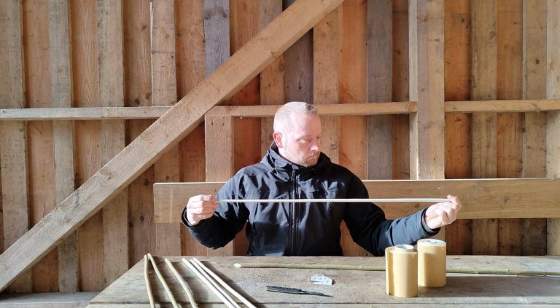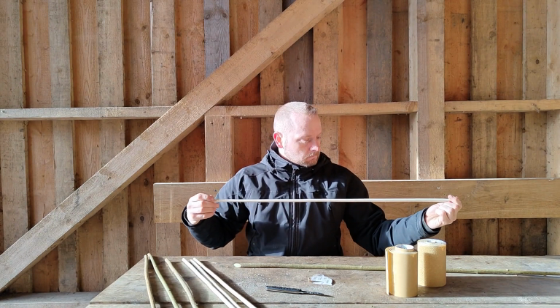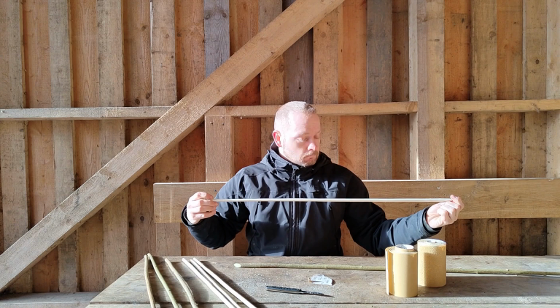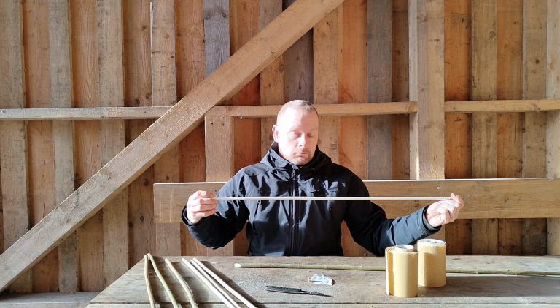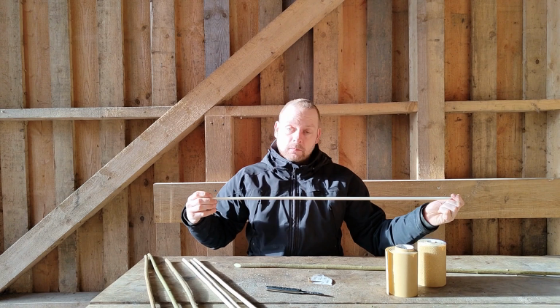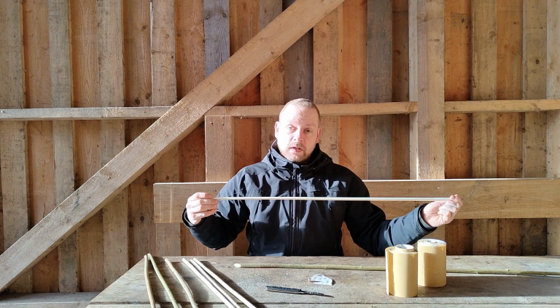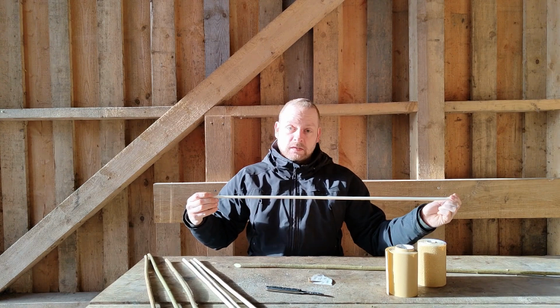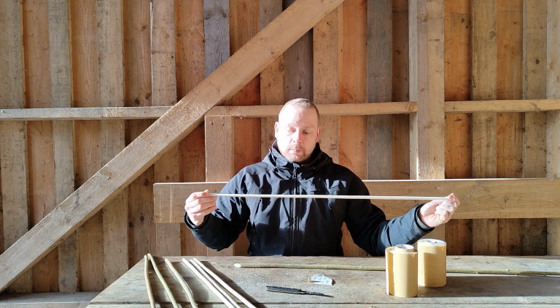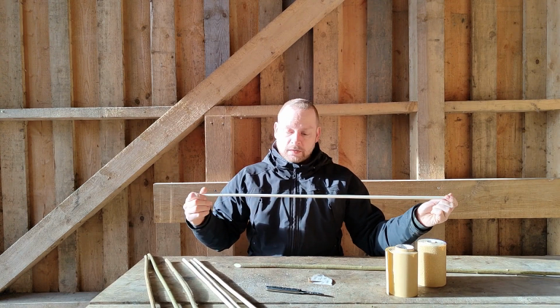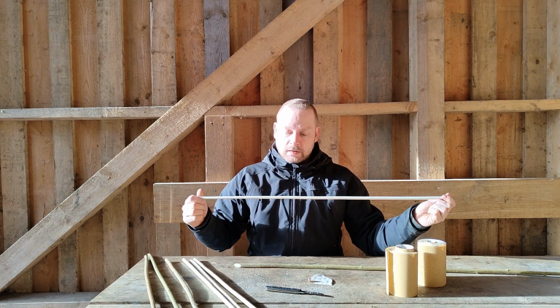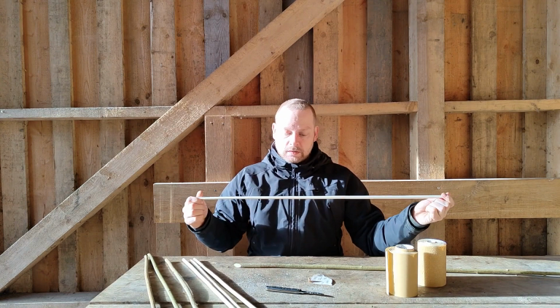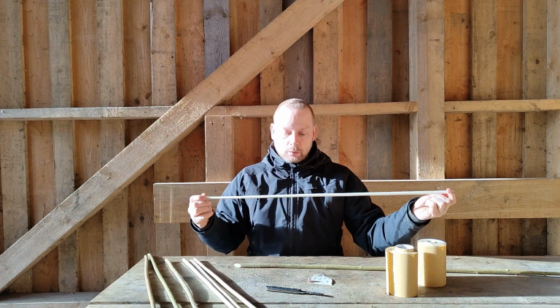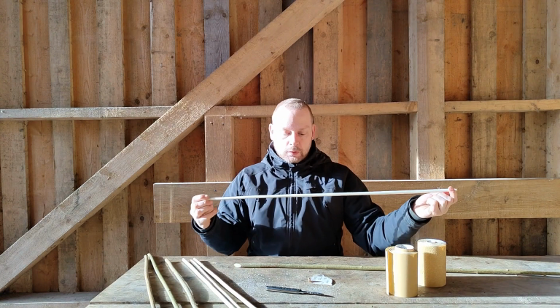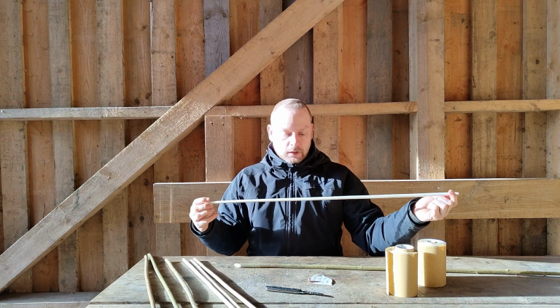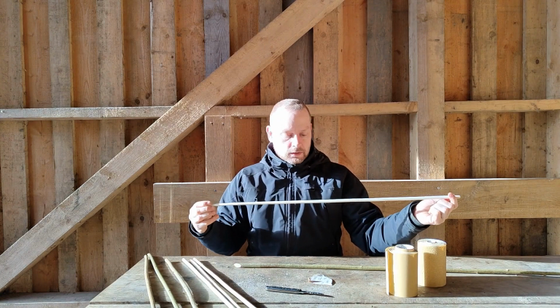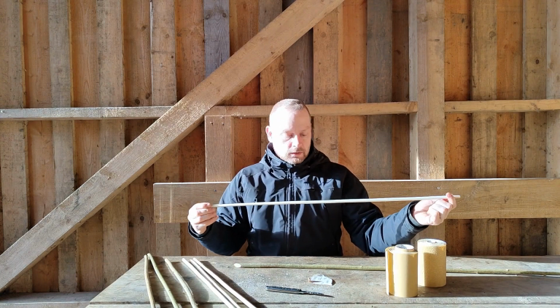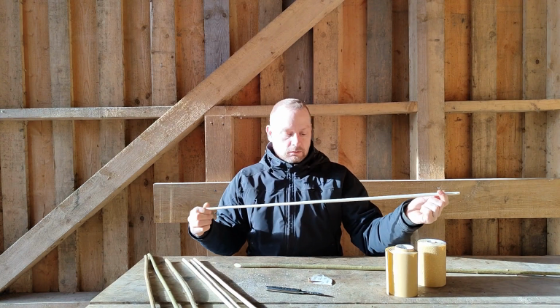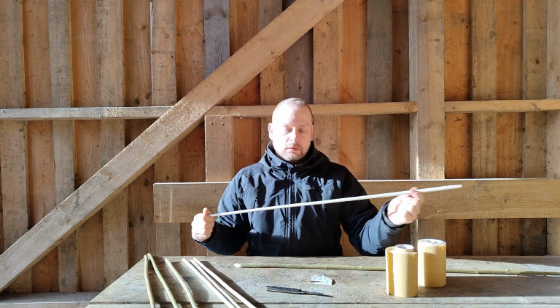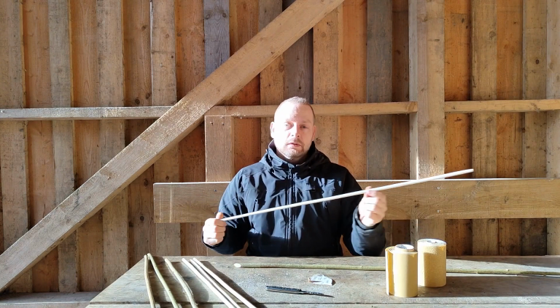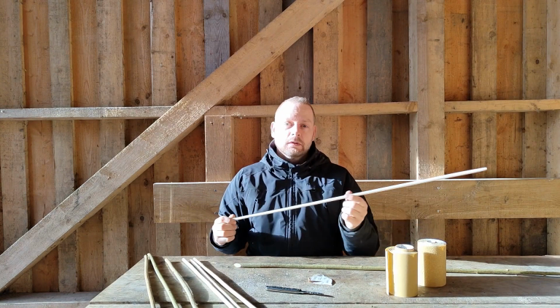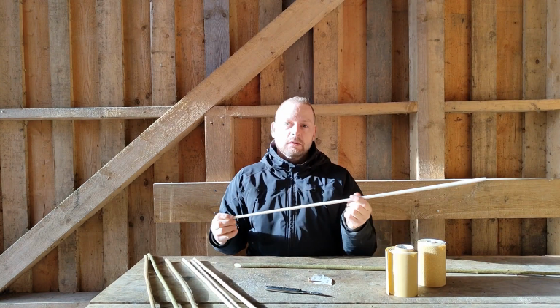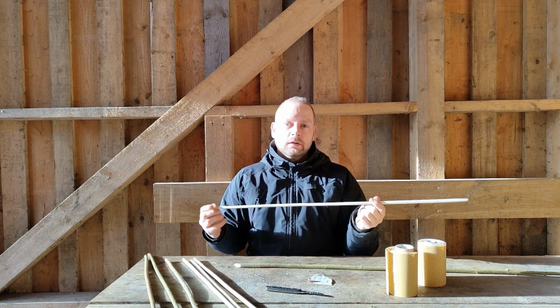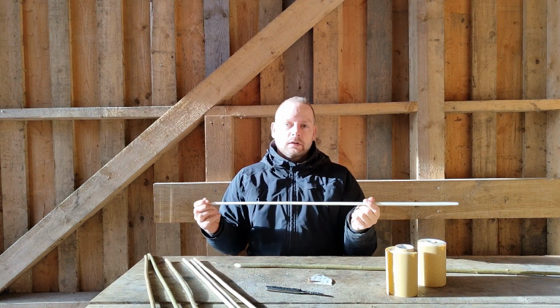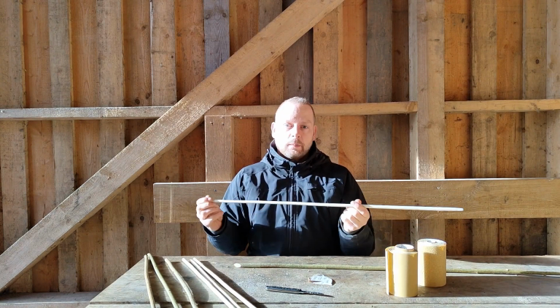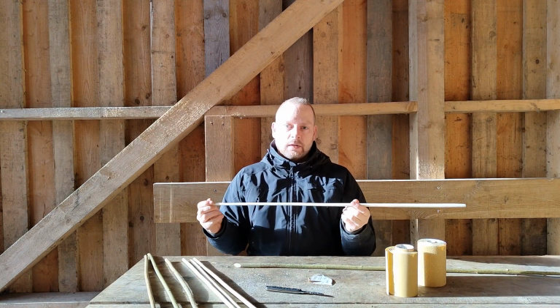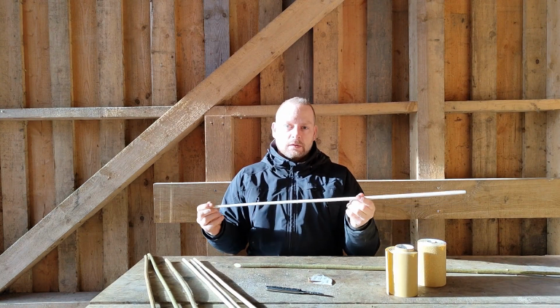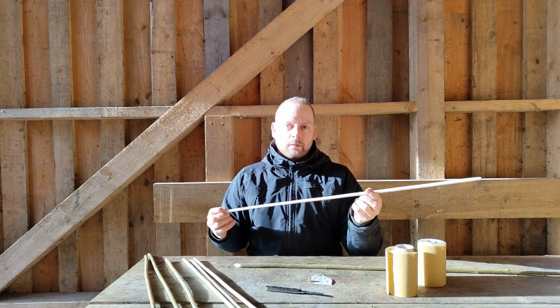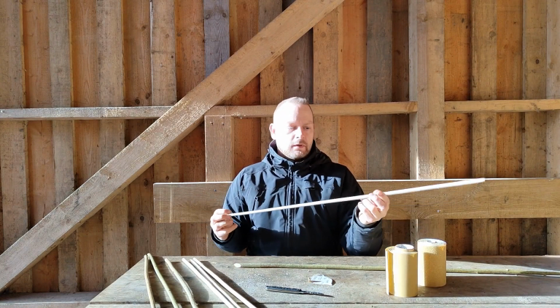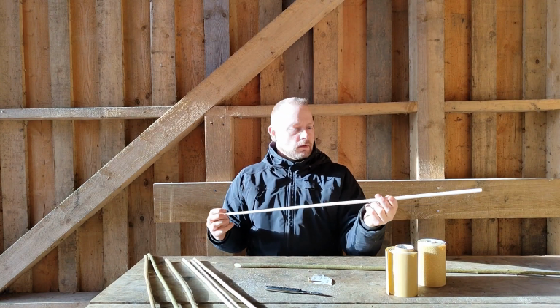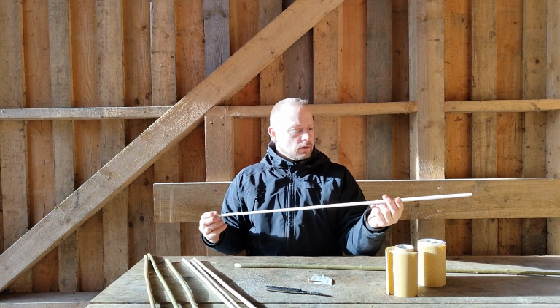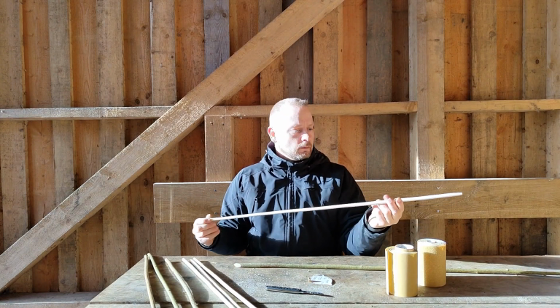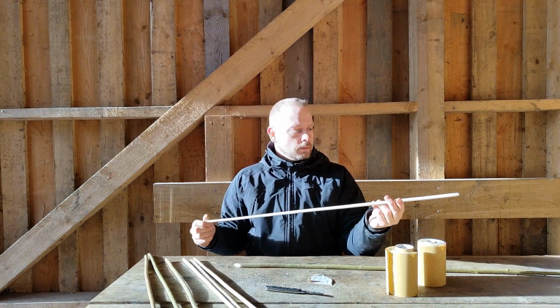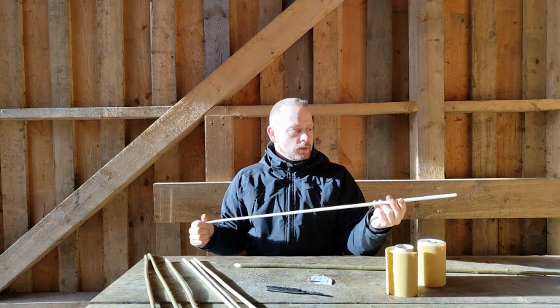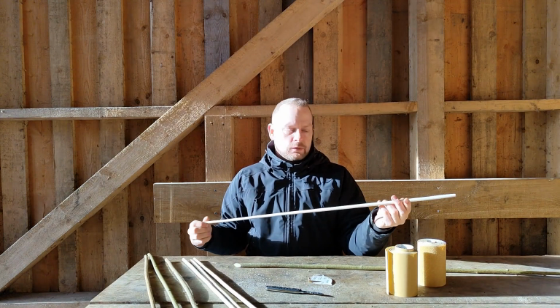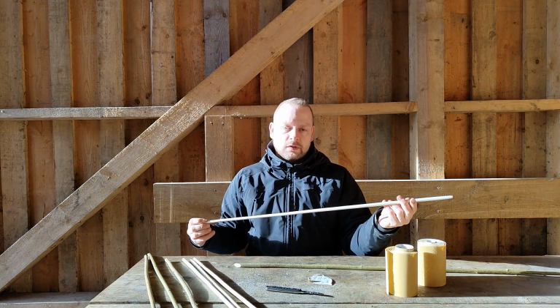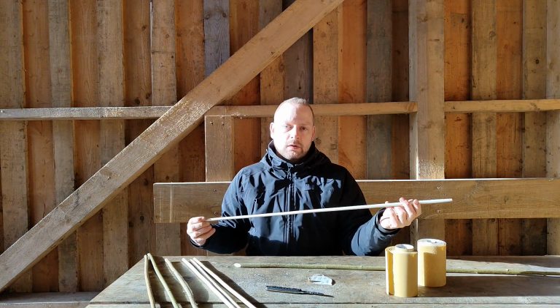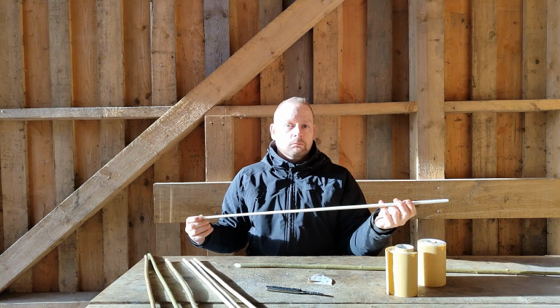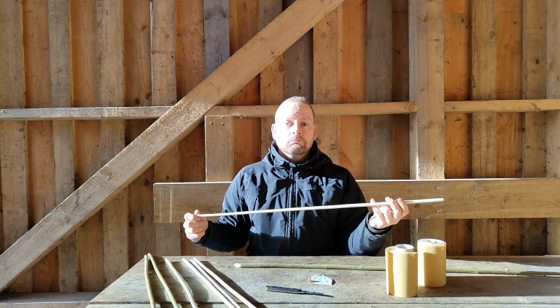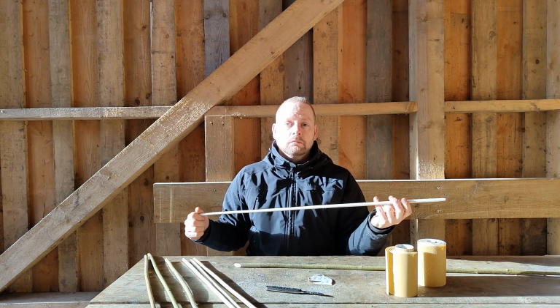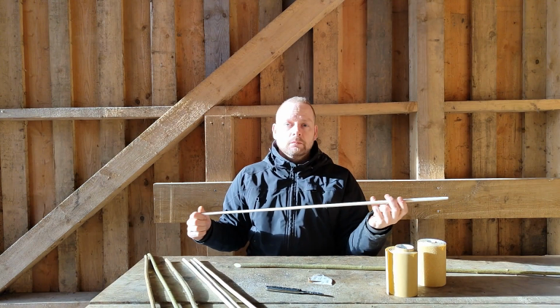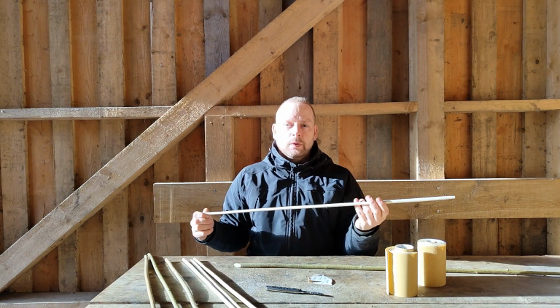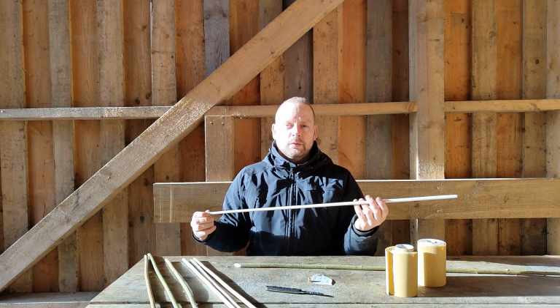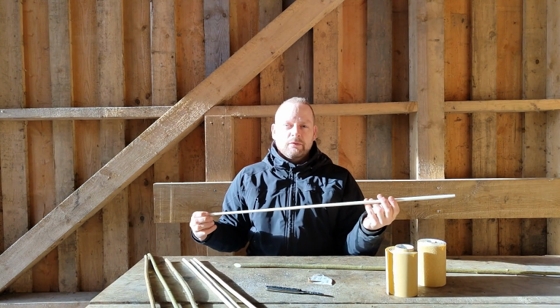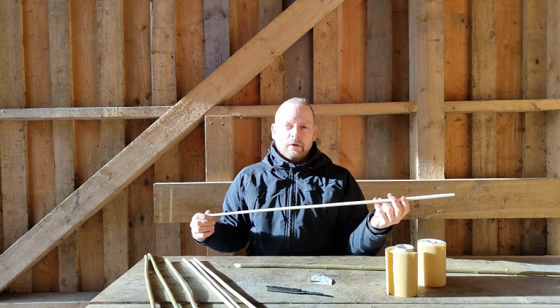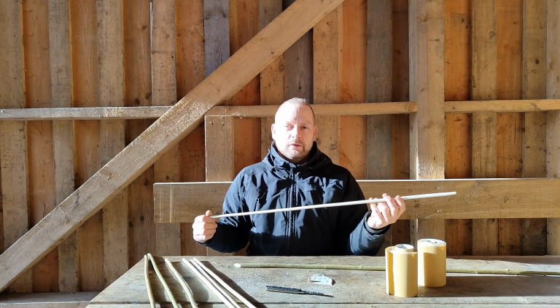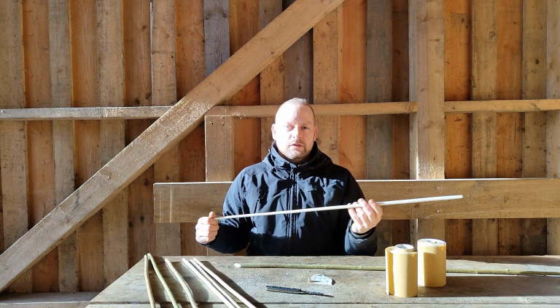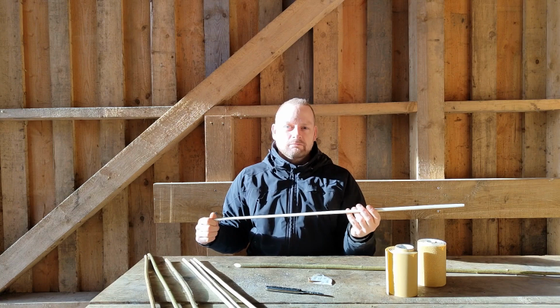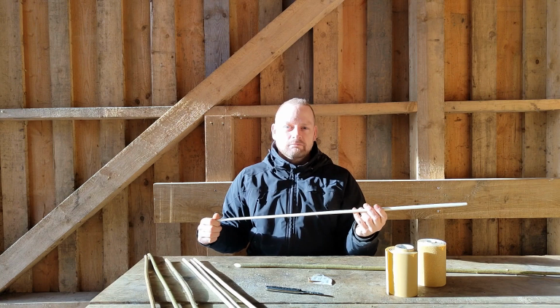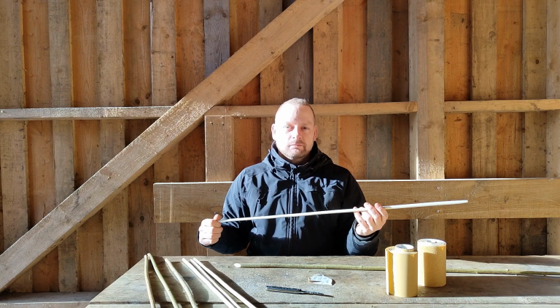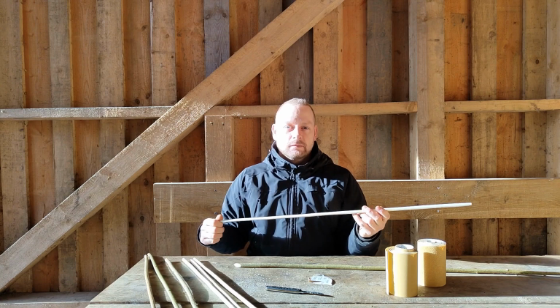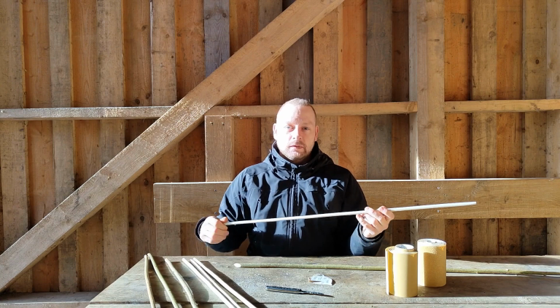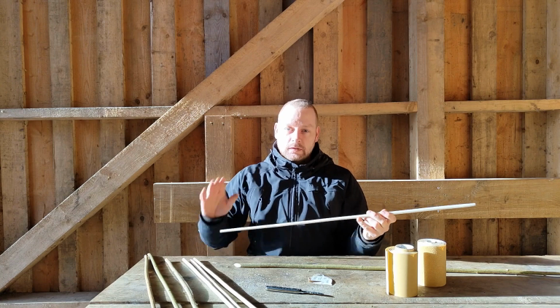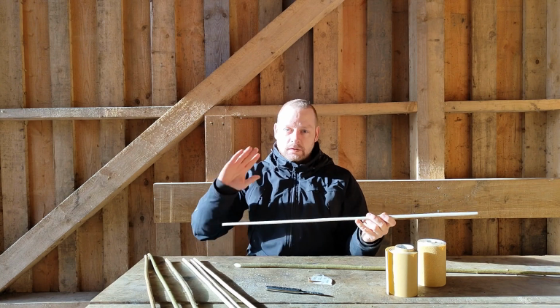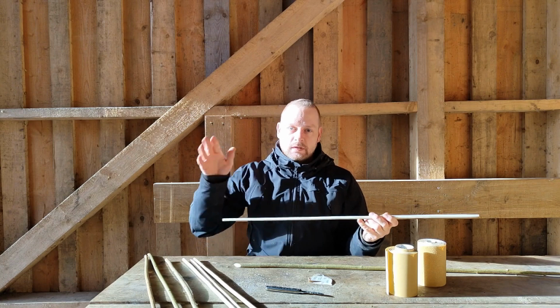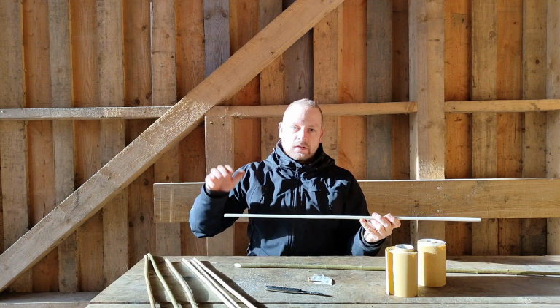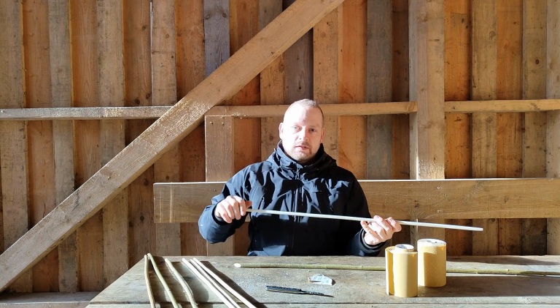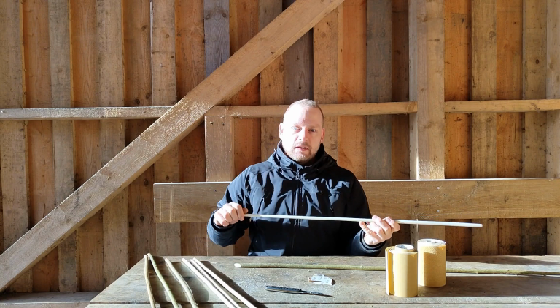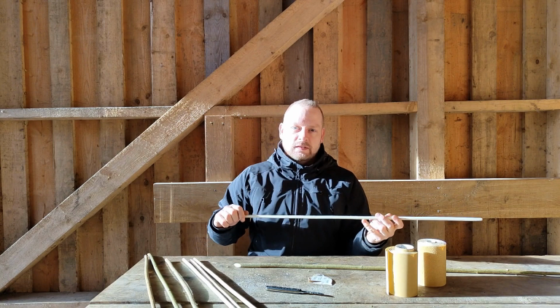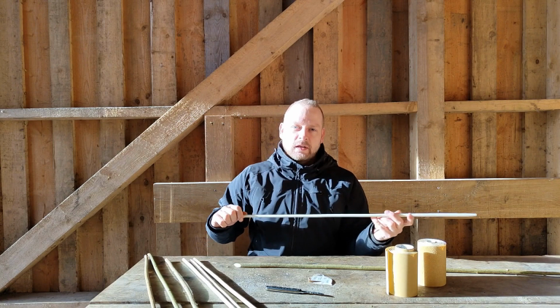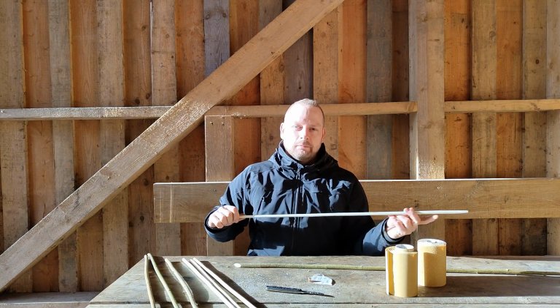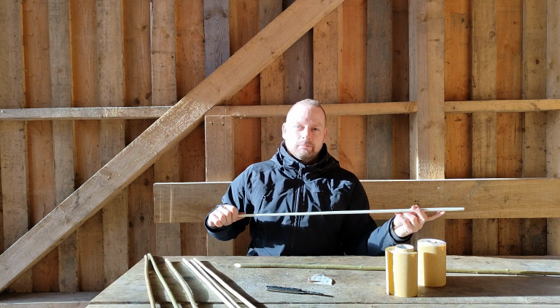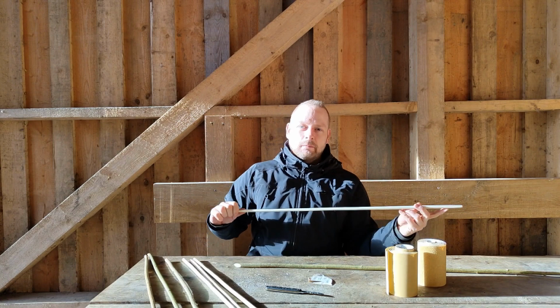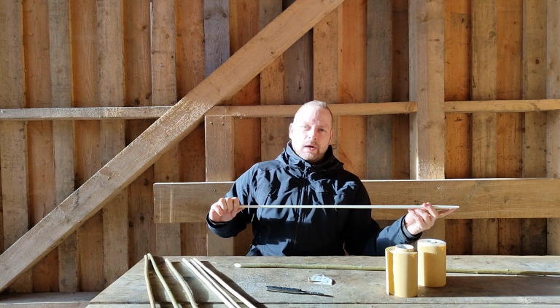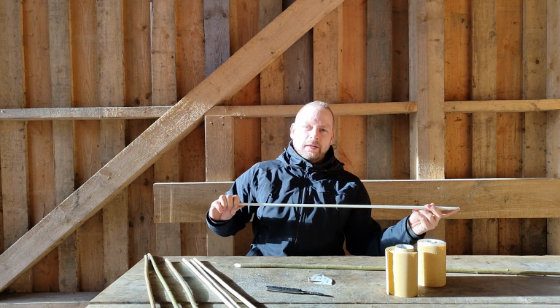So that is the basics. Hope you get to commence with producing some primitive arrows. See you next time. Bye.